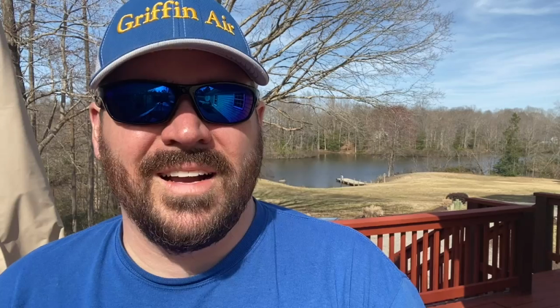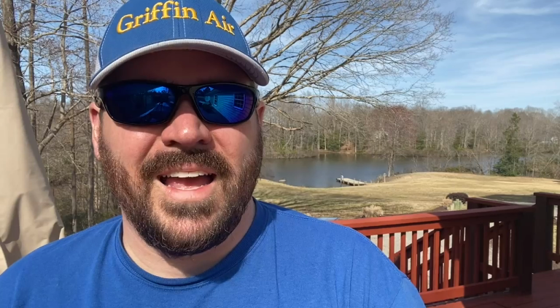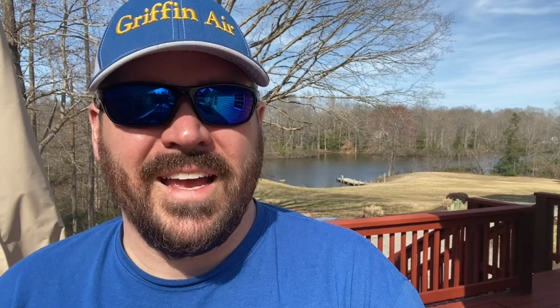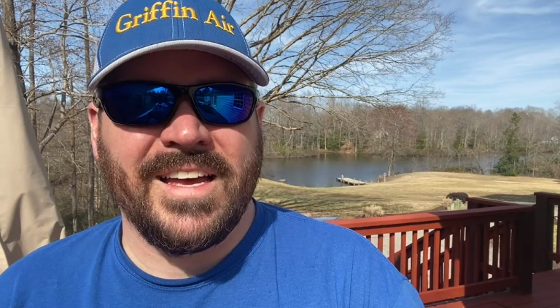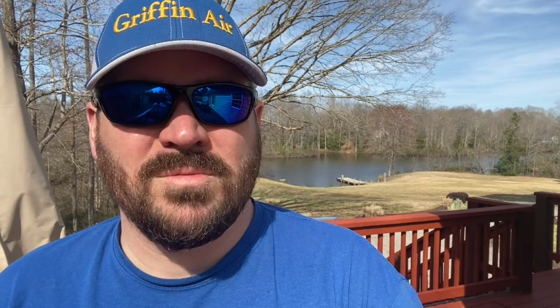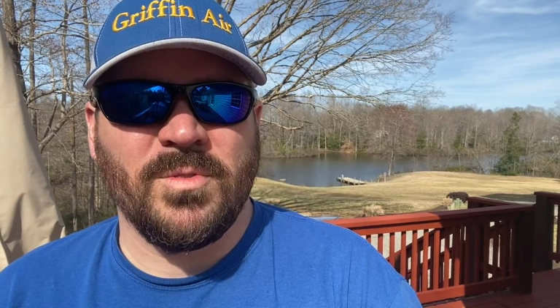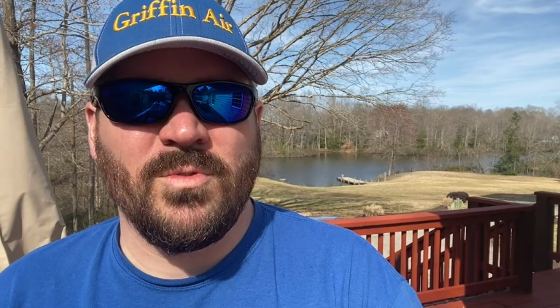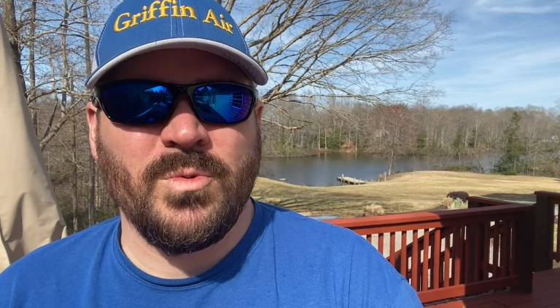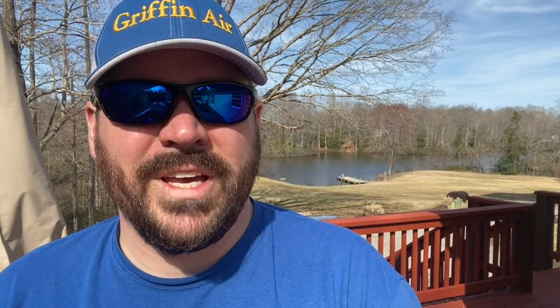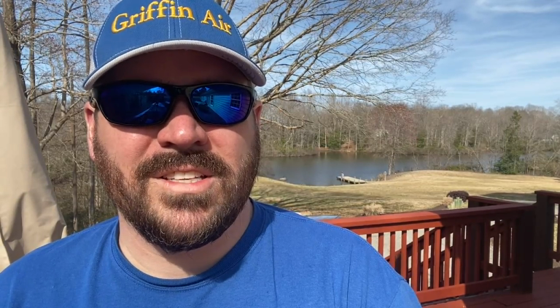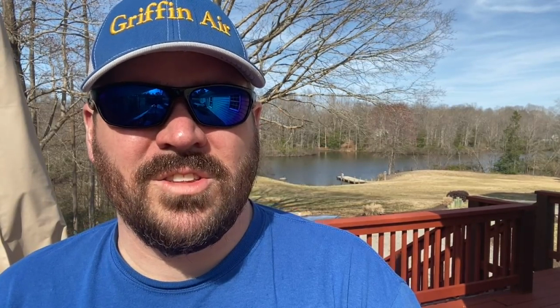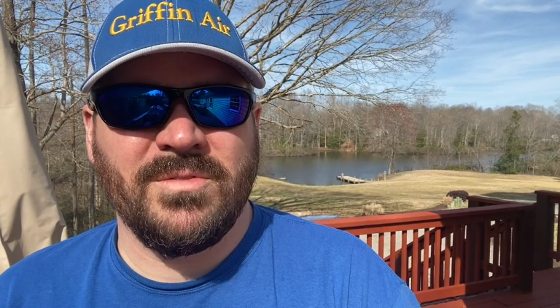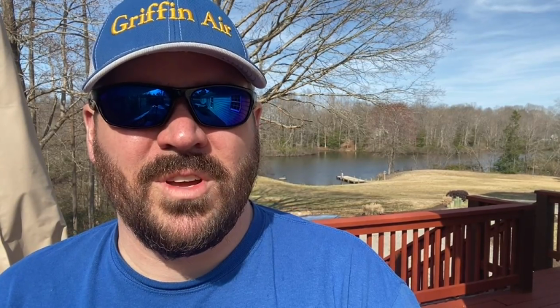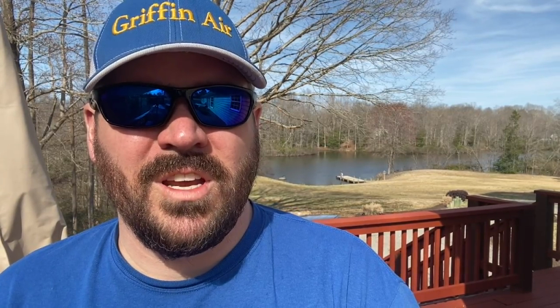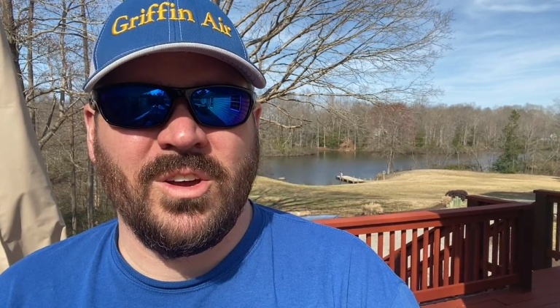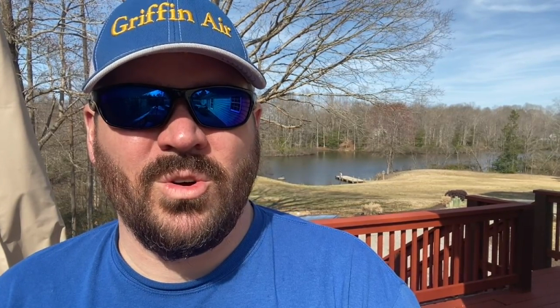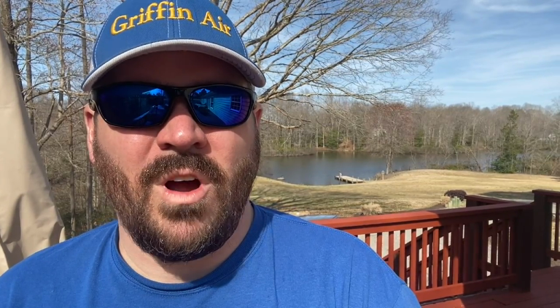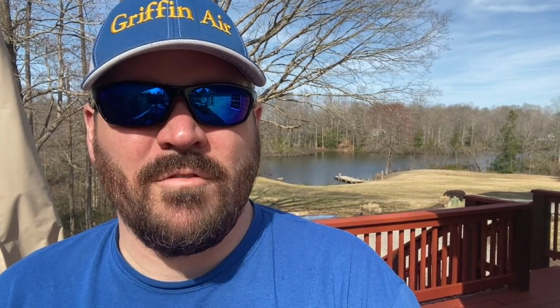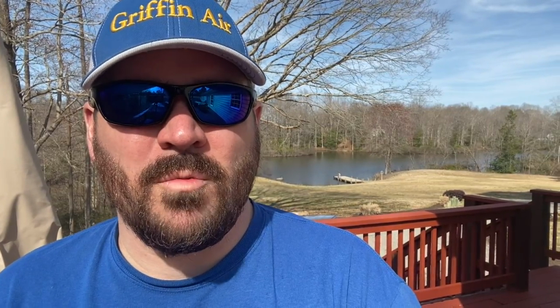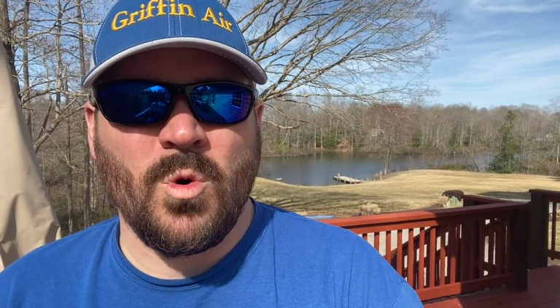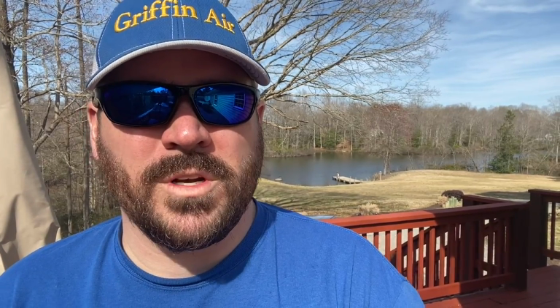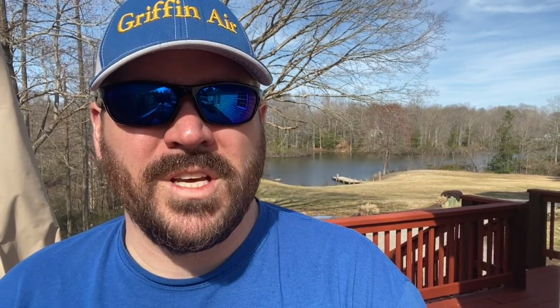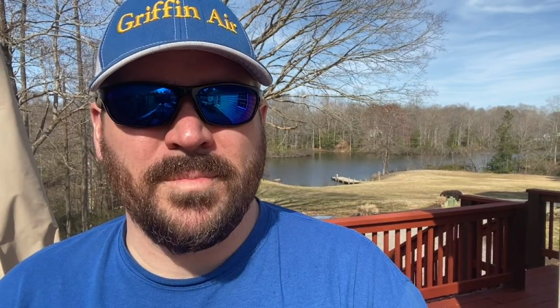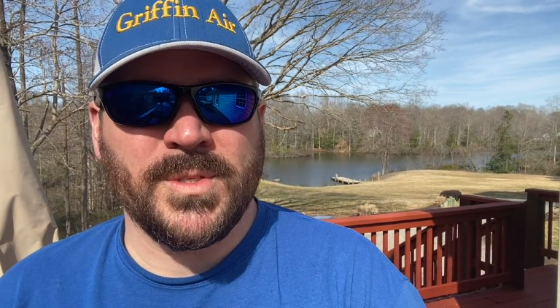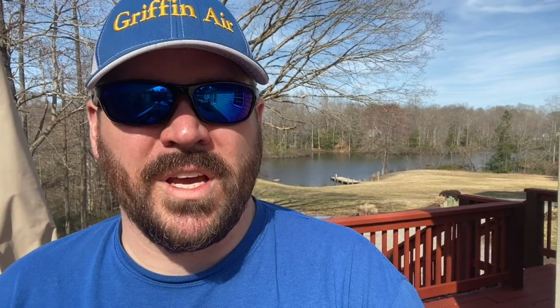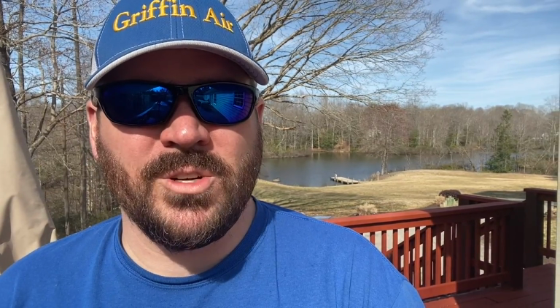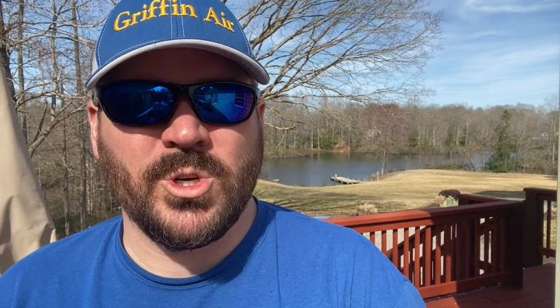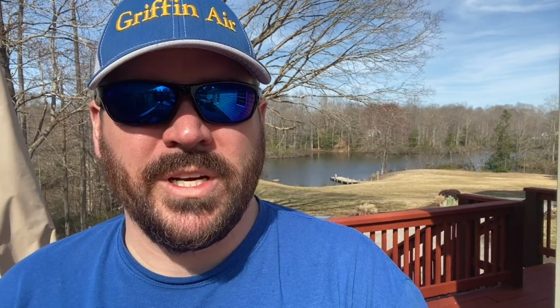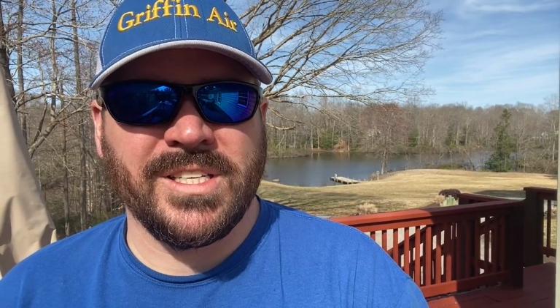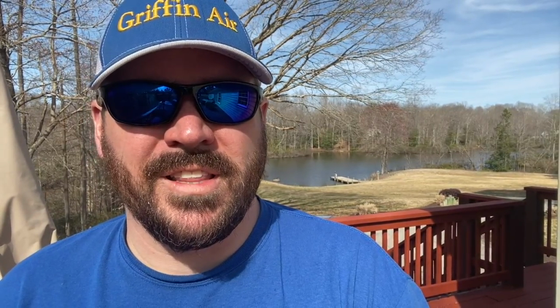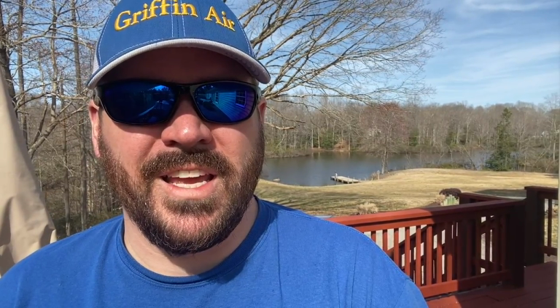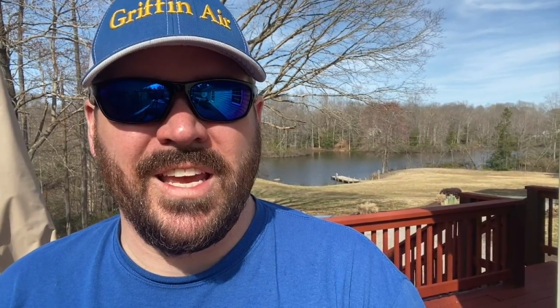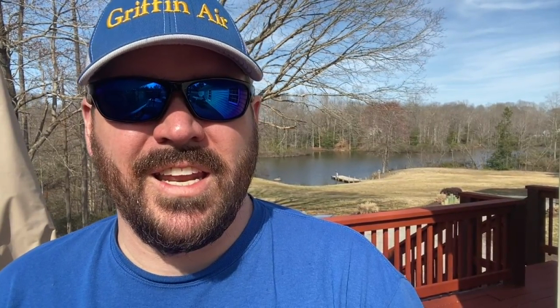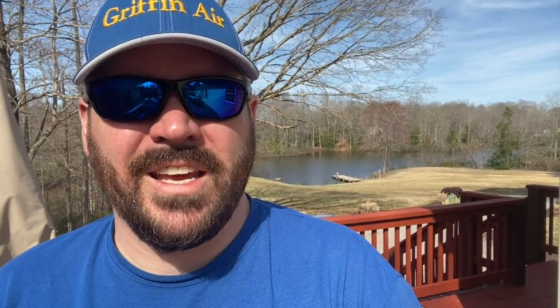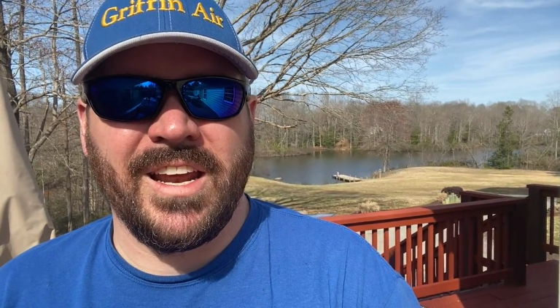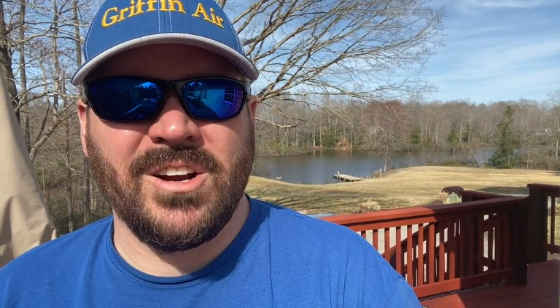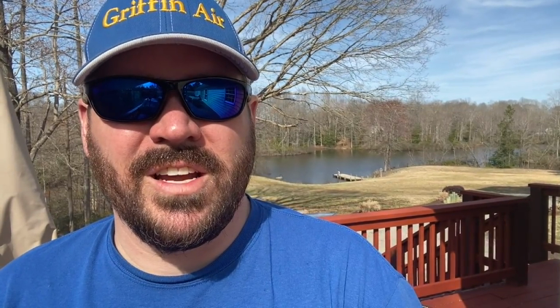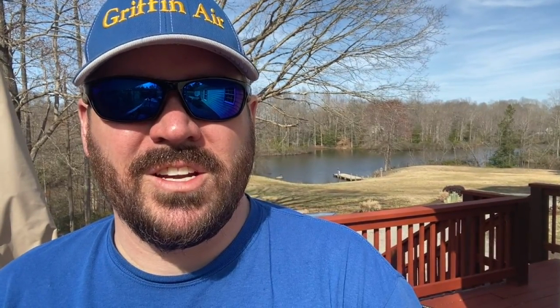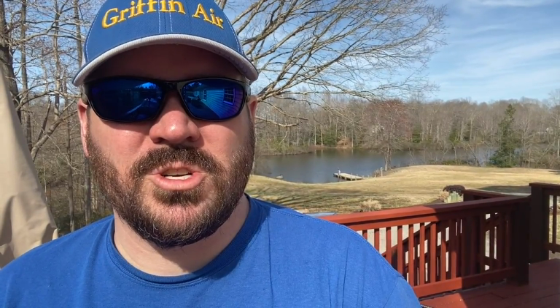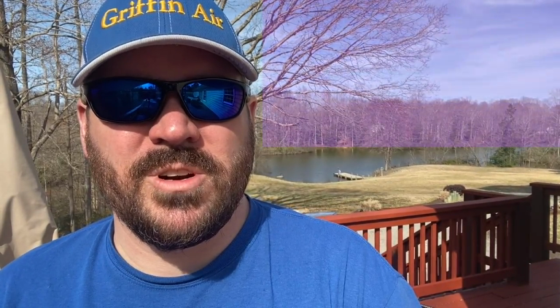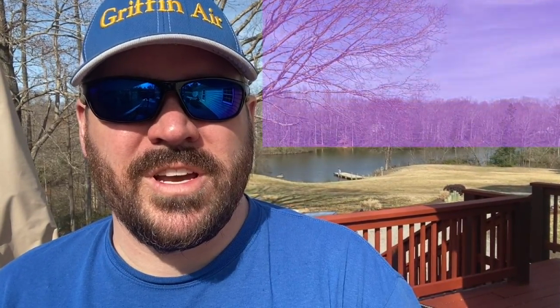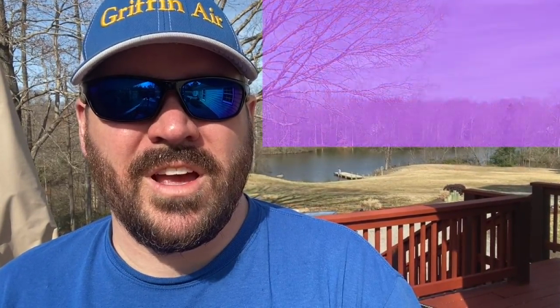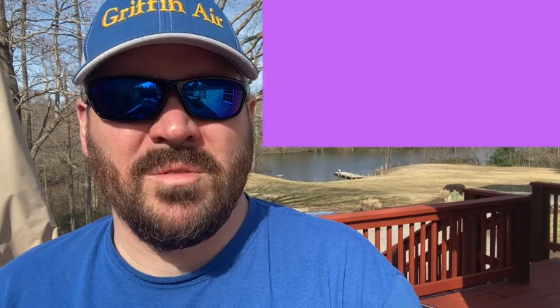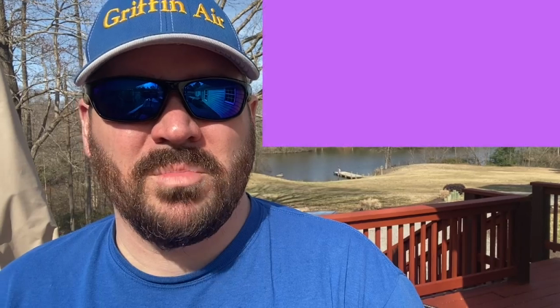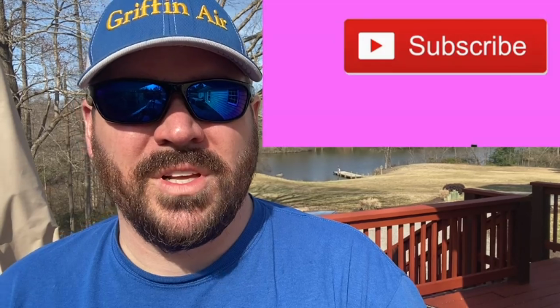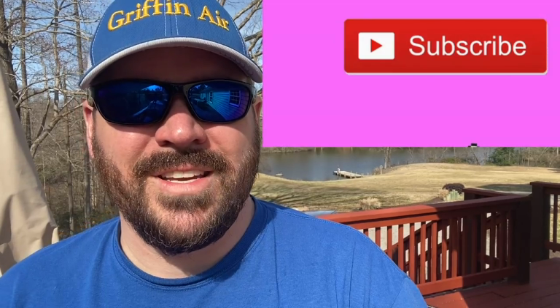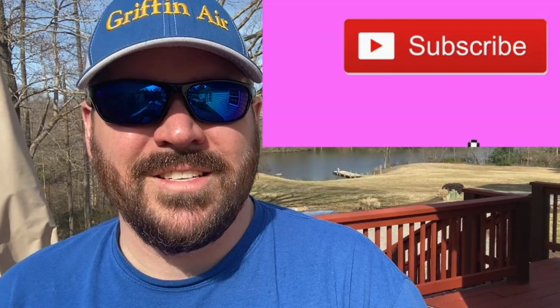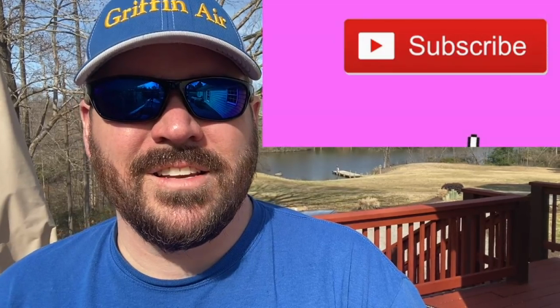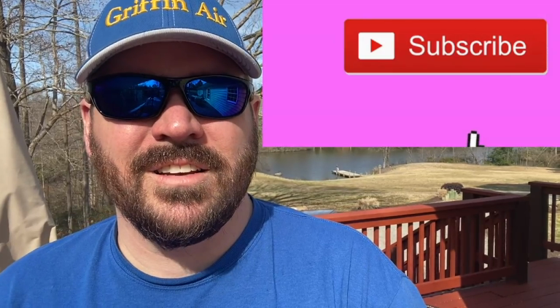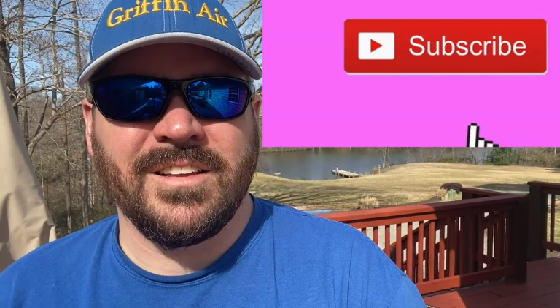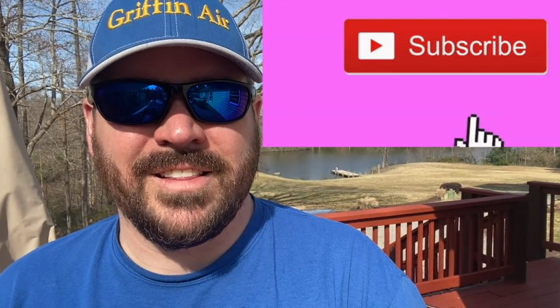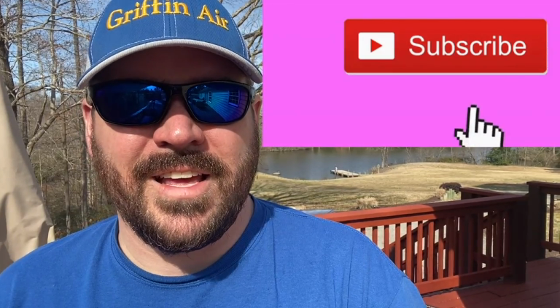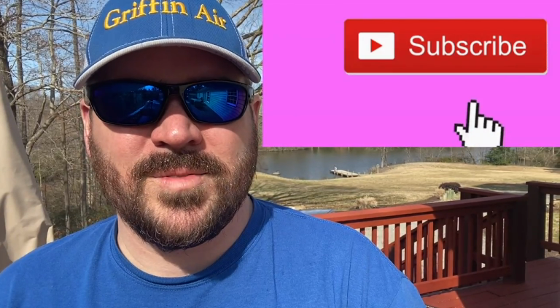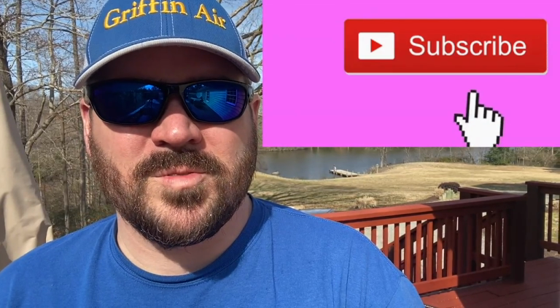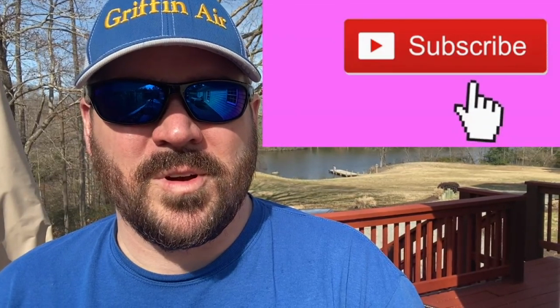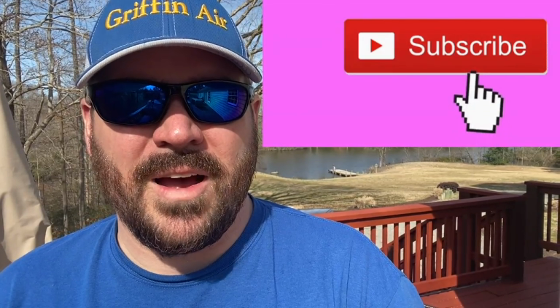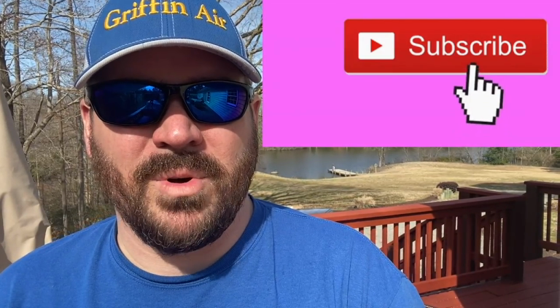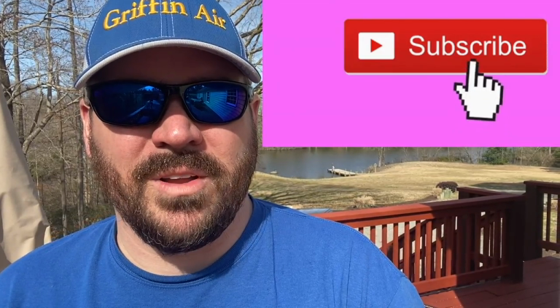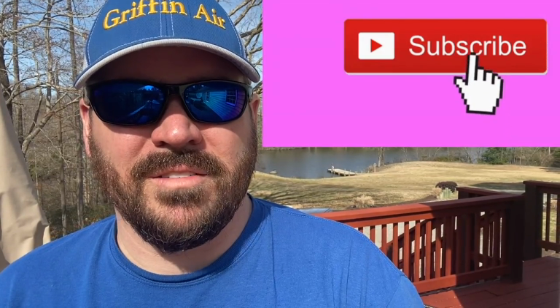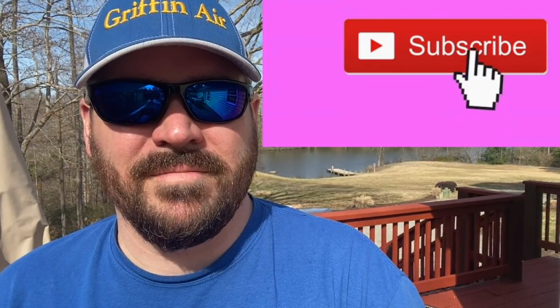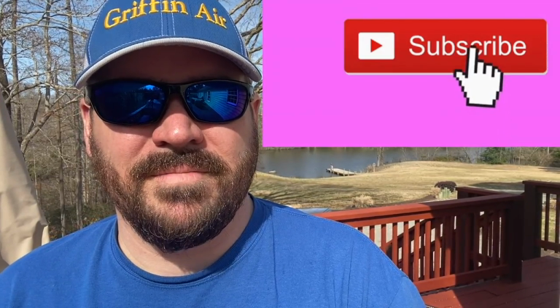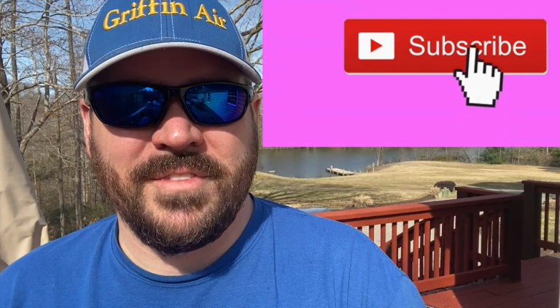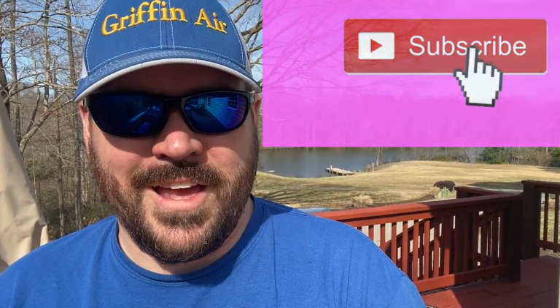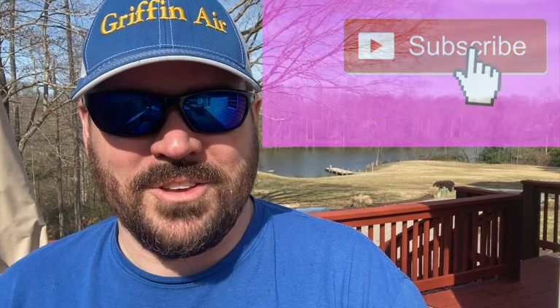Hey guys, before we get to the video, for more tips and tricks in the heating and air industry, please click that subscribe button. Thank you.